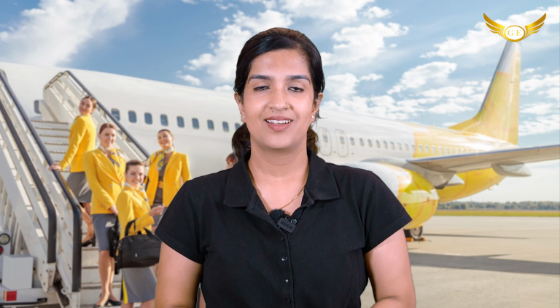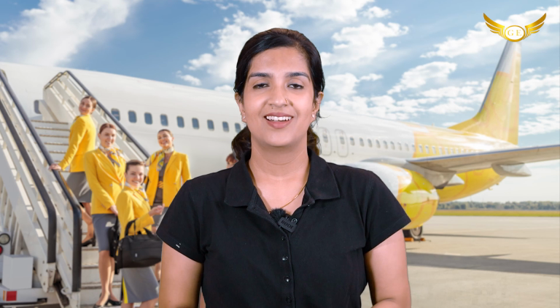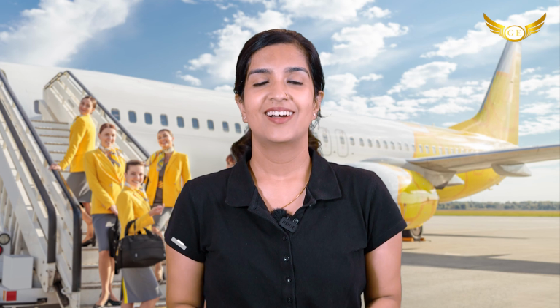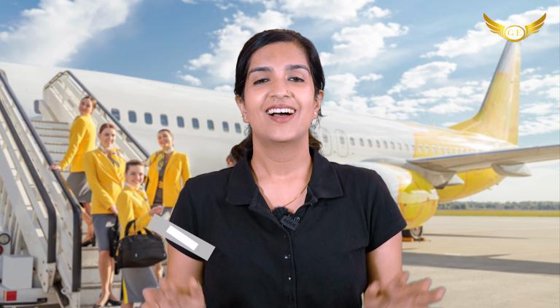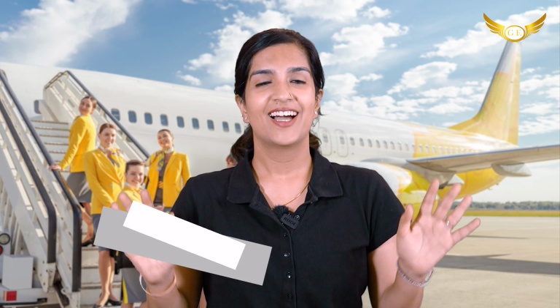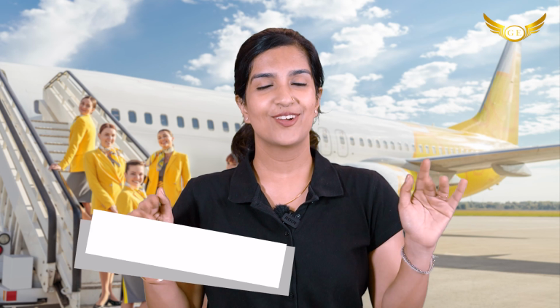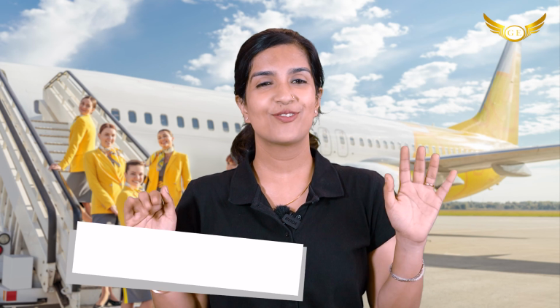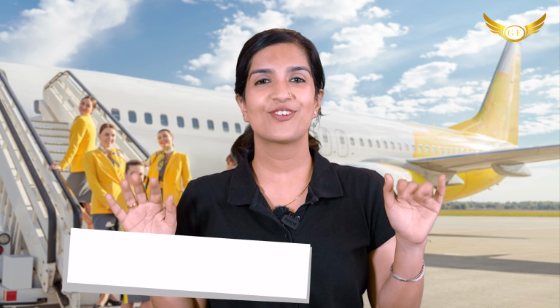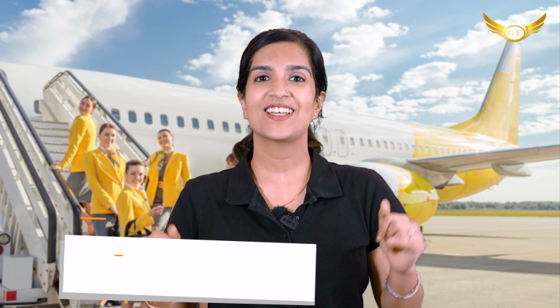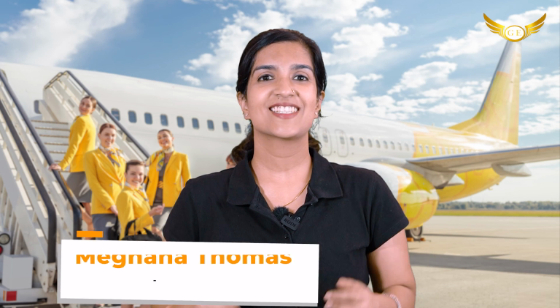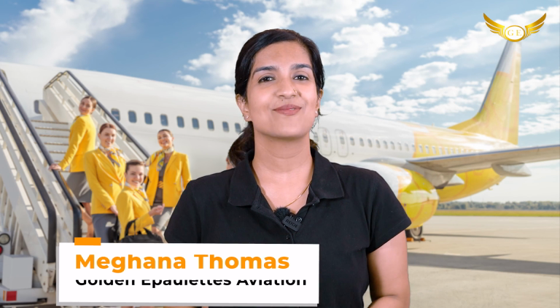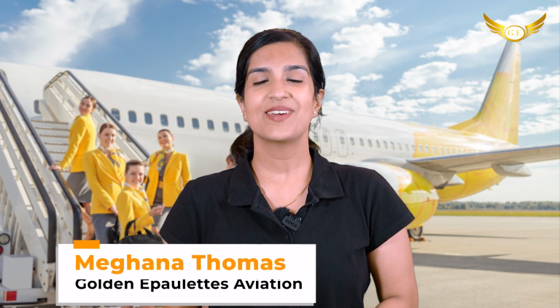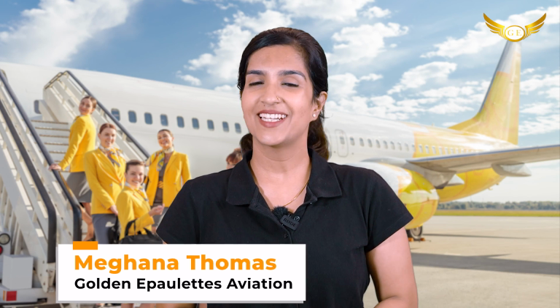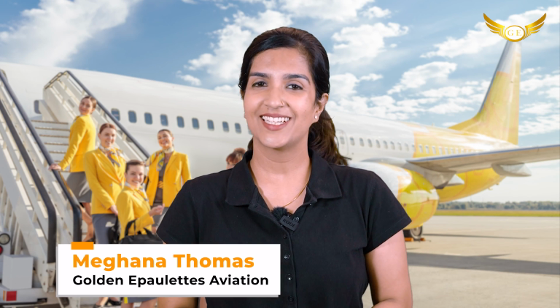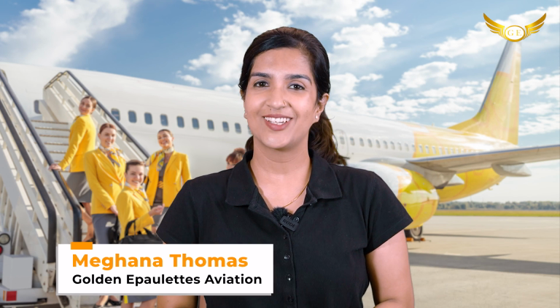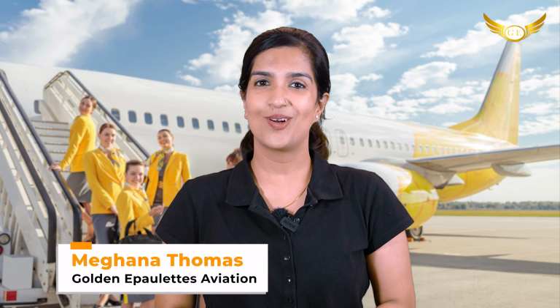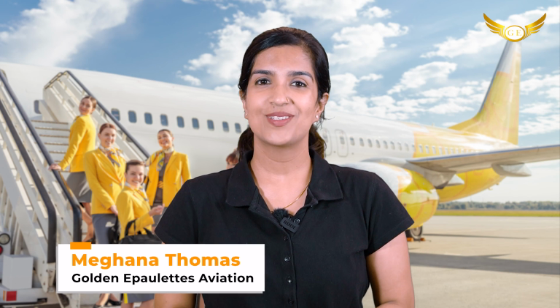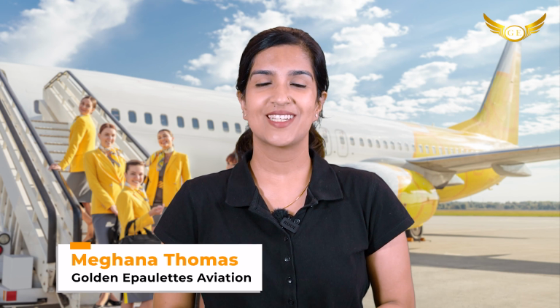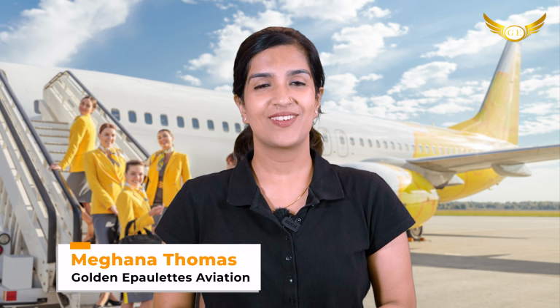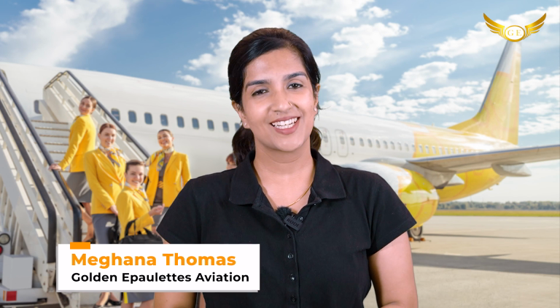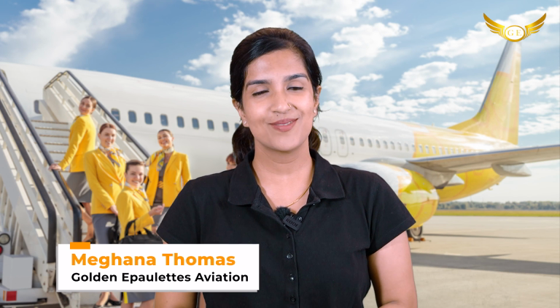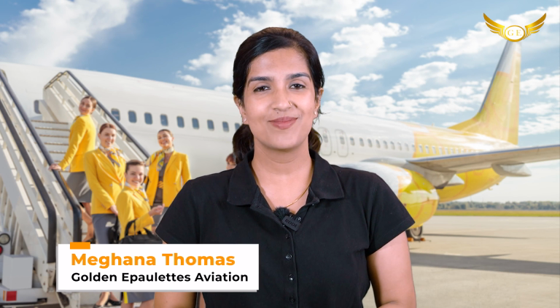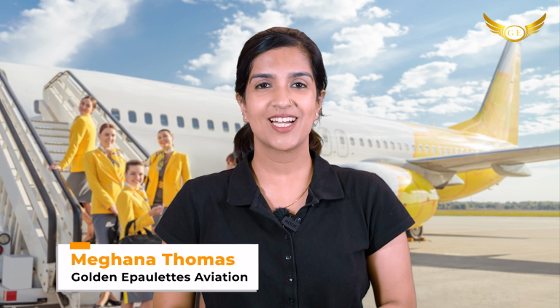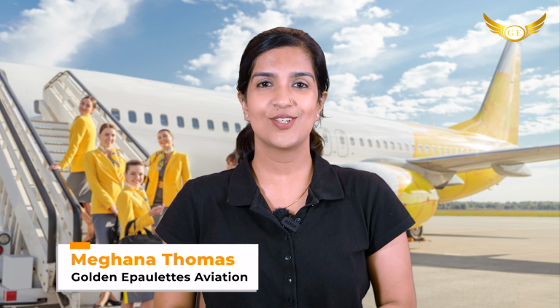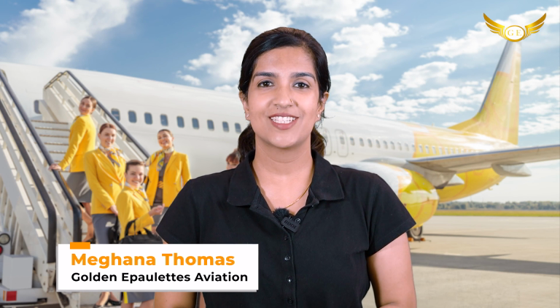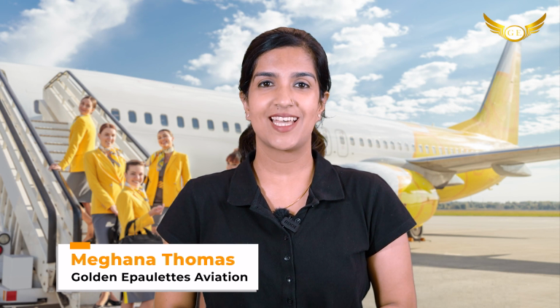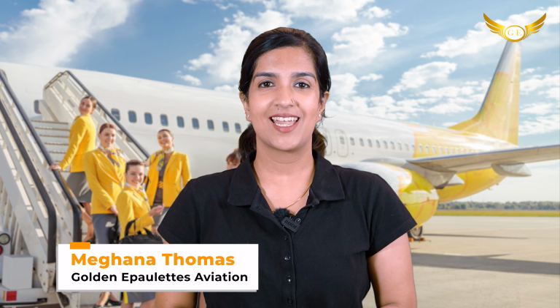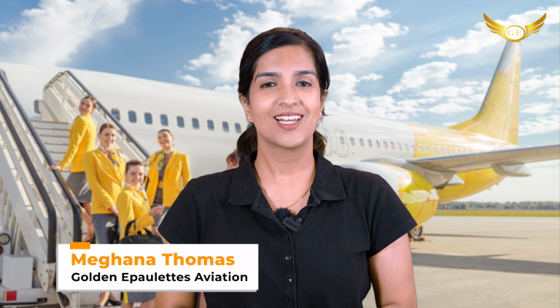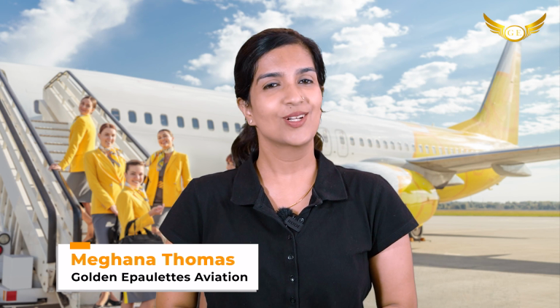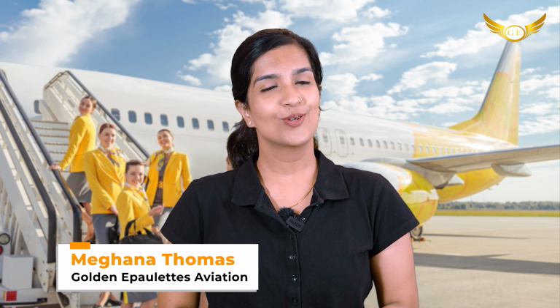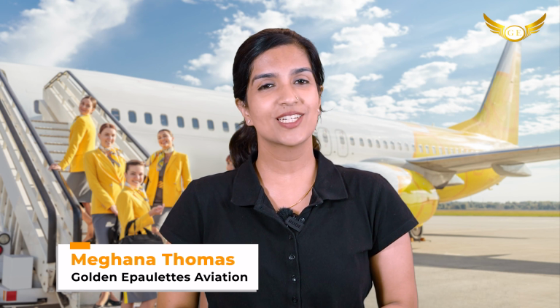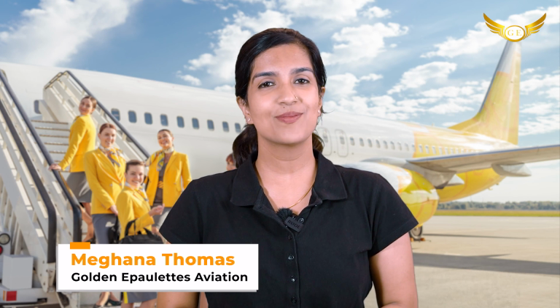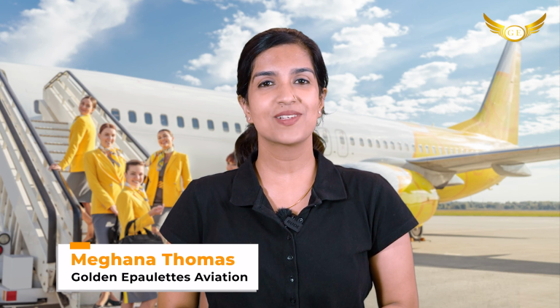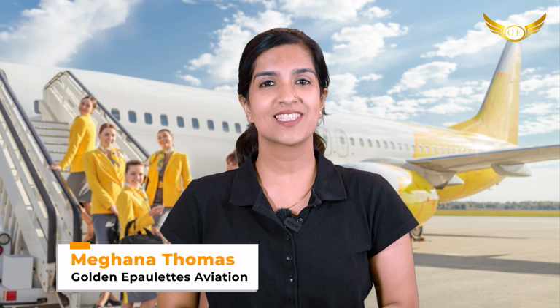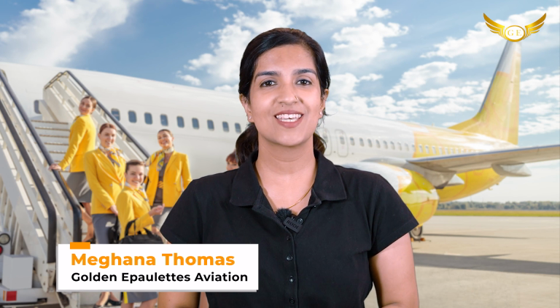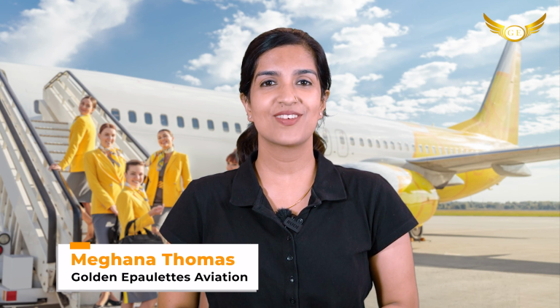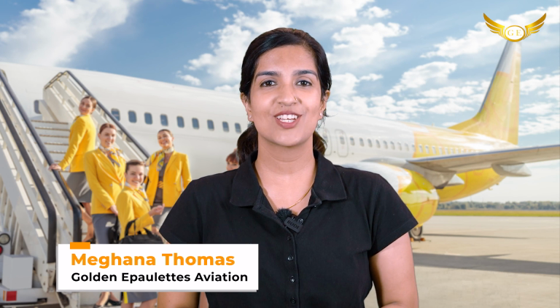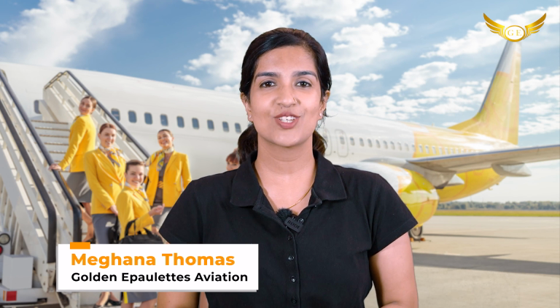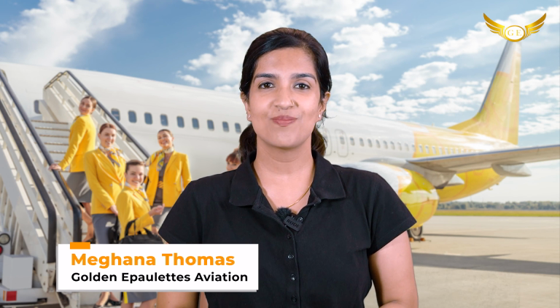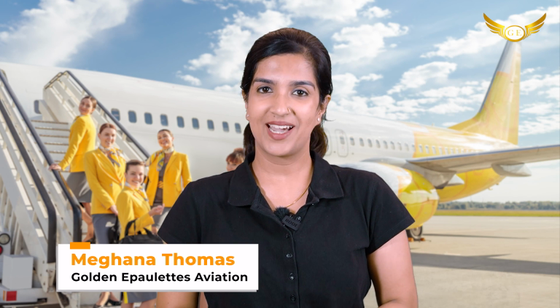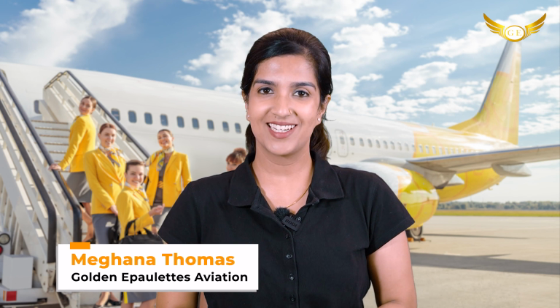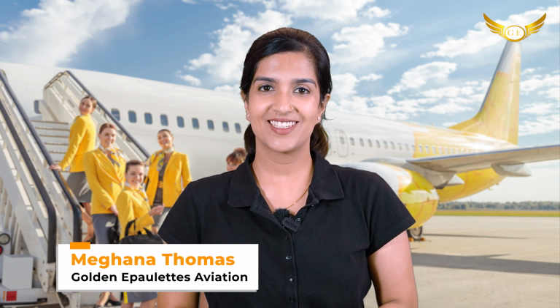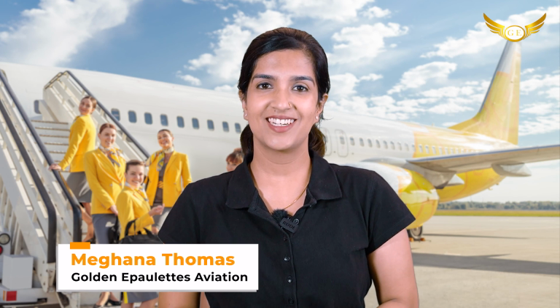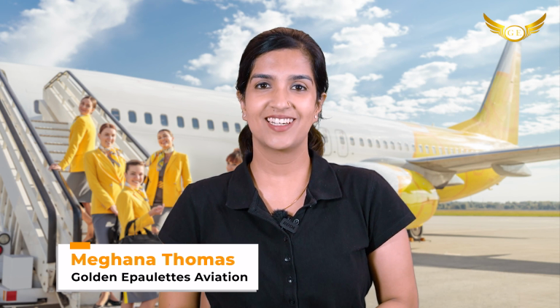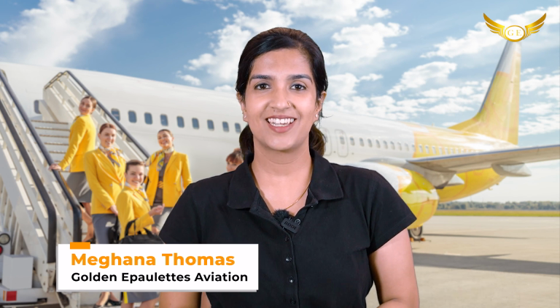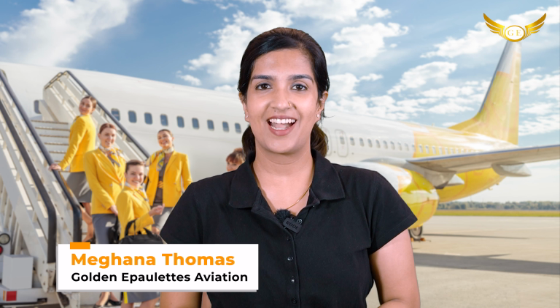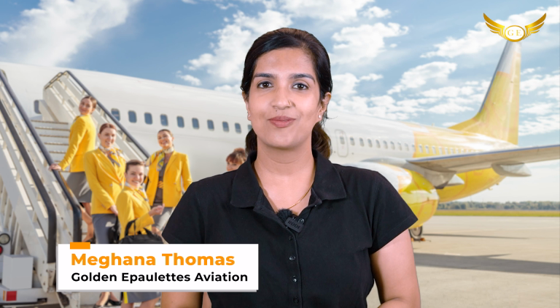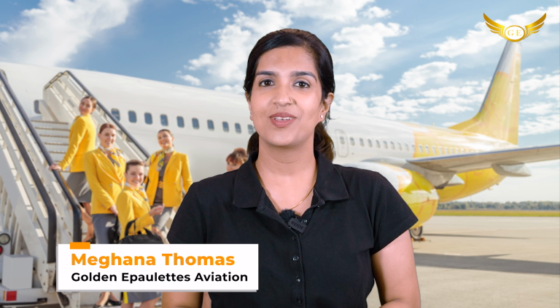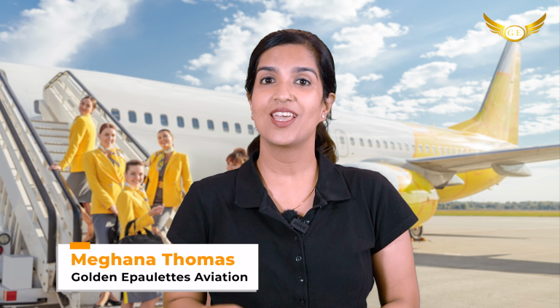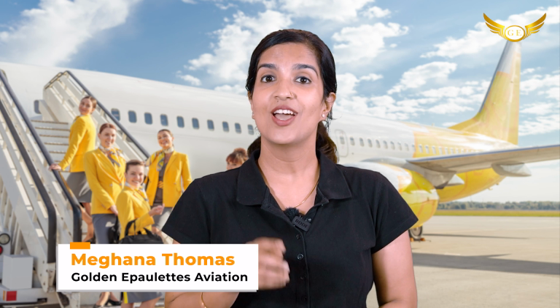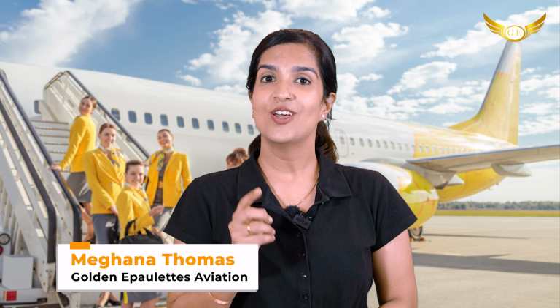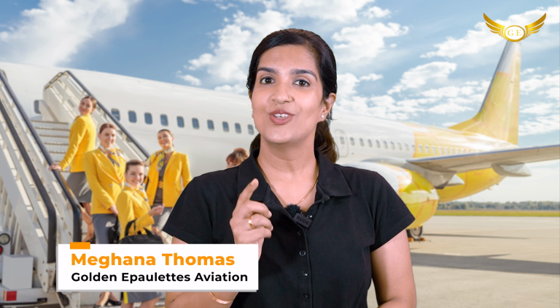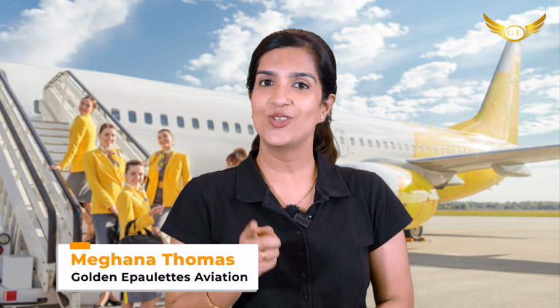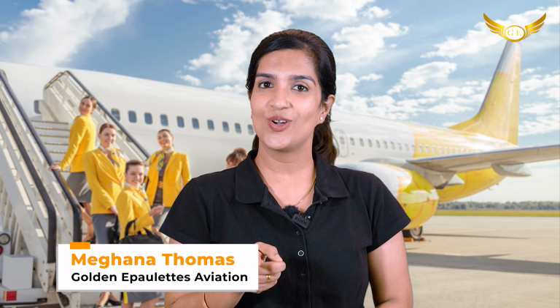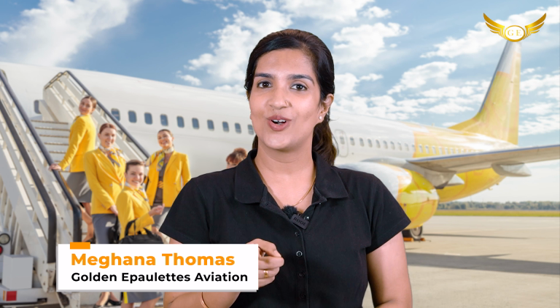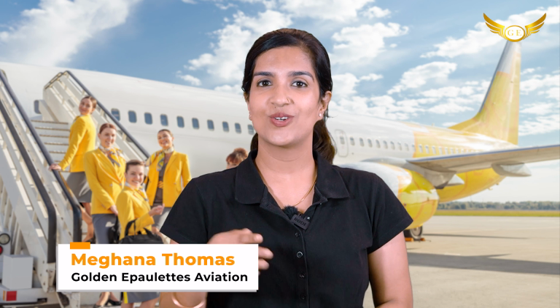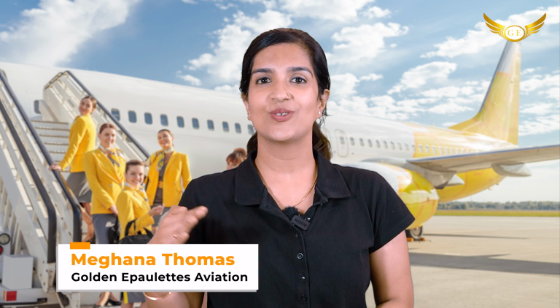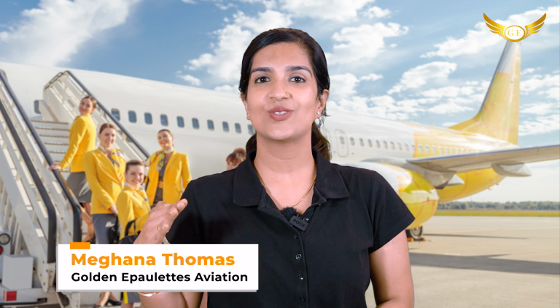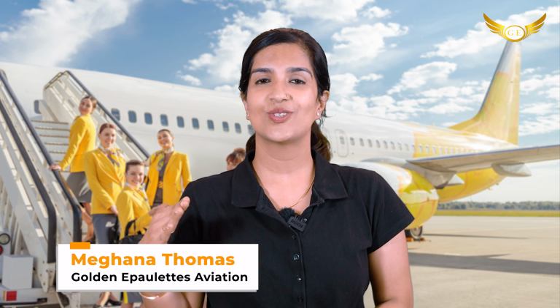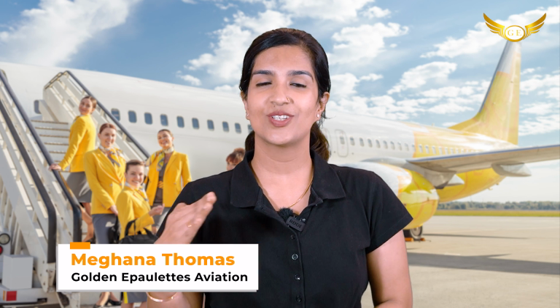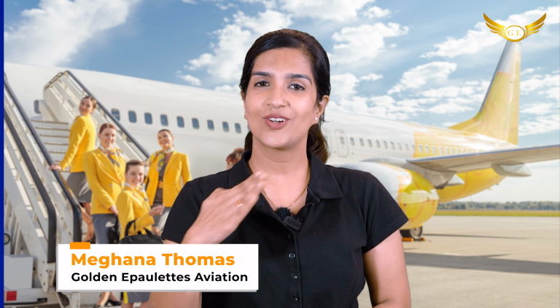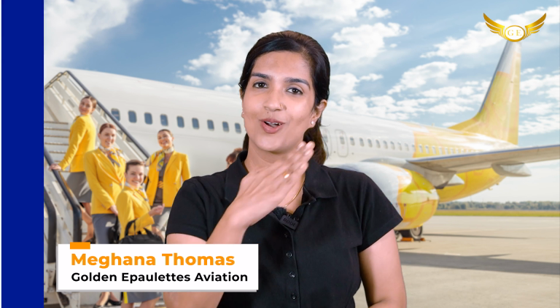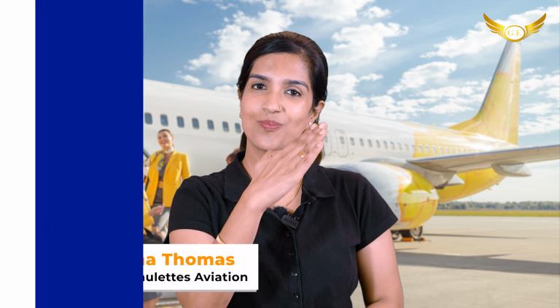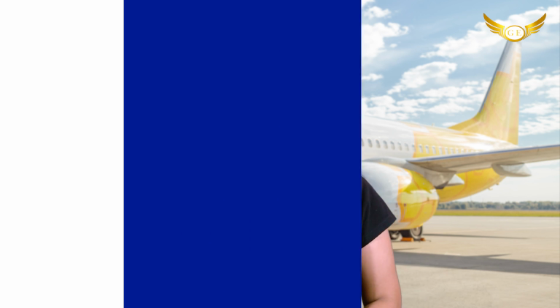Hello friends, I'm Meghna Thomas and welcome back to our channel Golden Airplates Aviation Pilot Training Academy, your route to the cockpit.